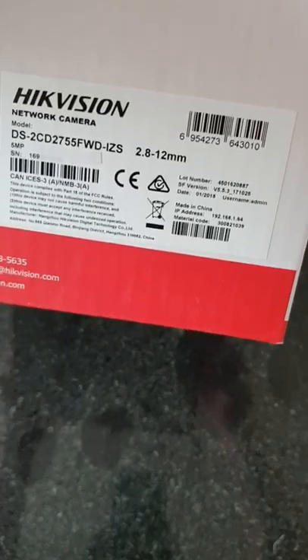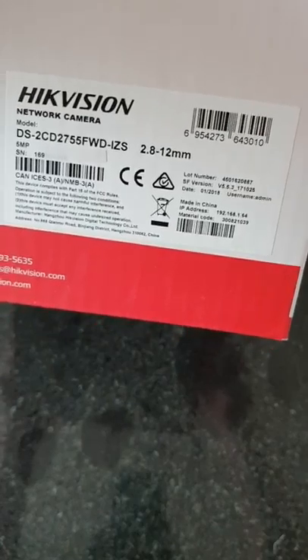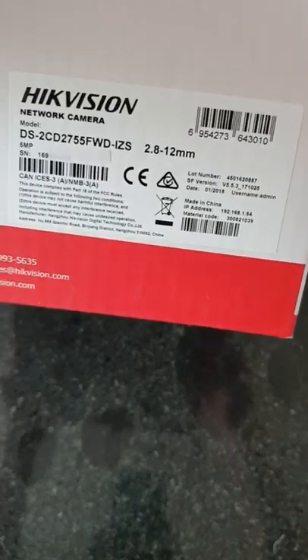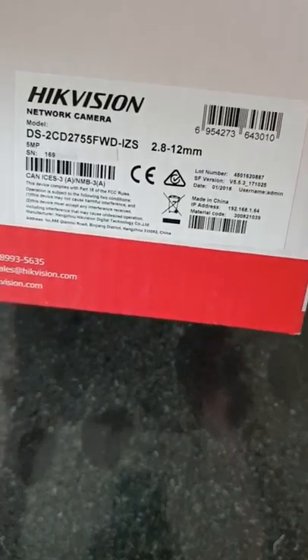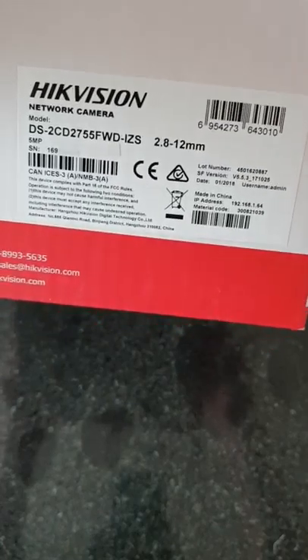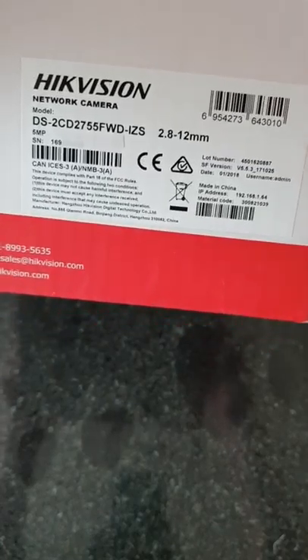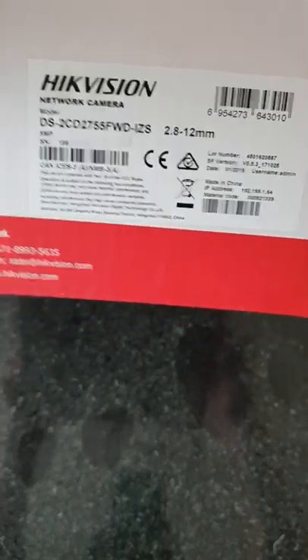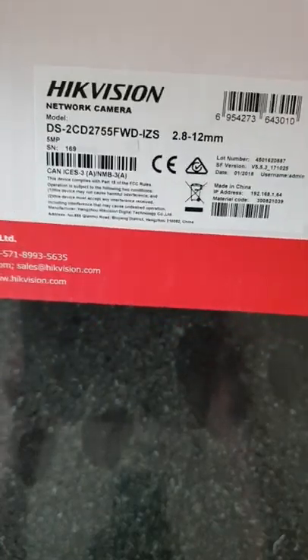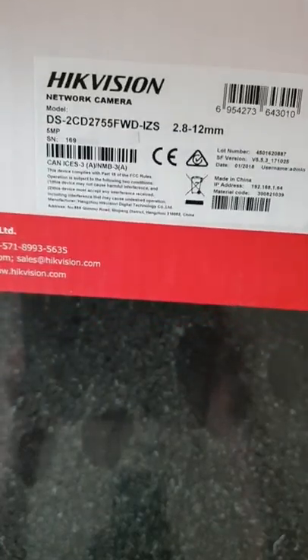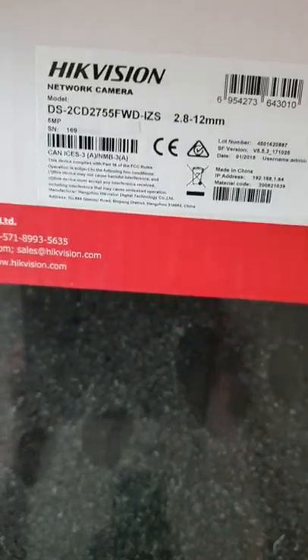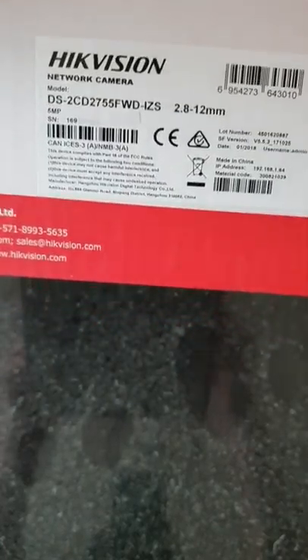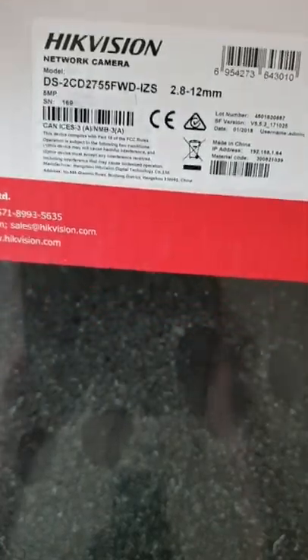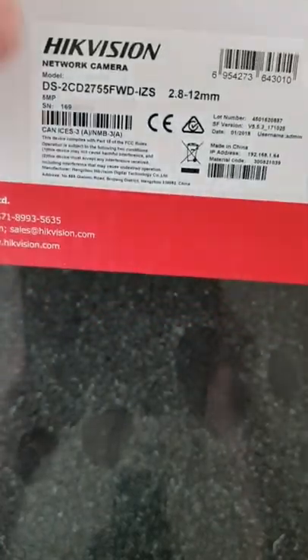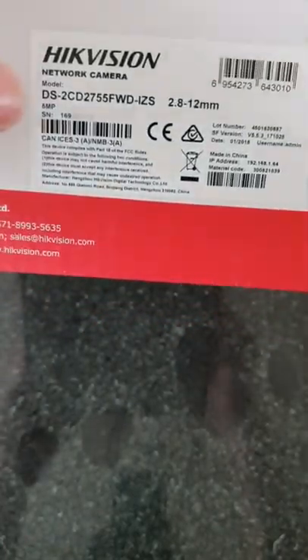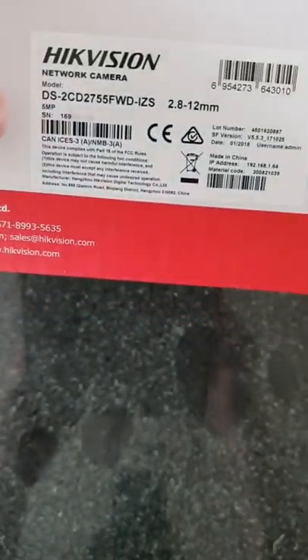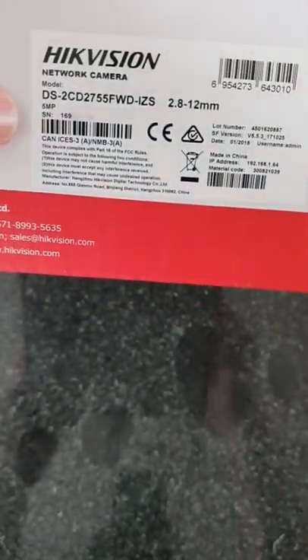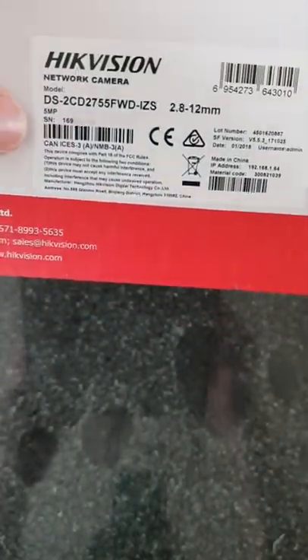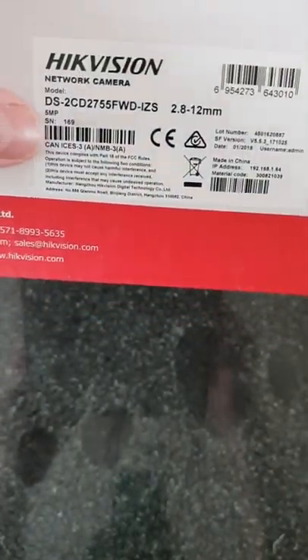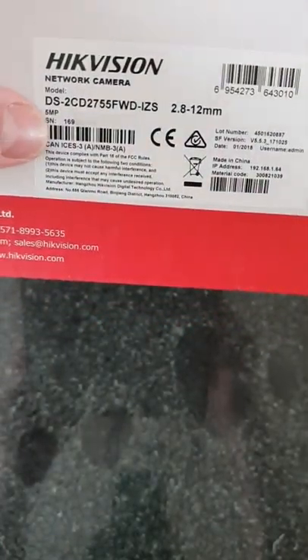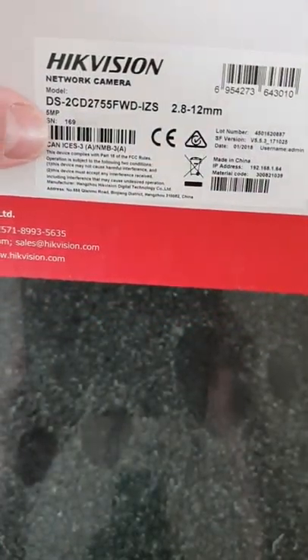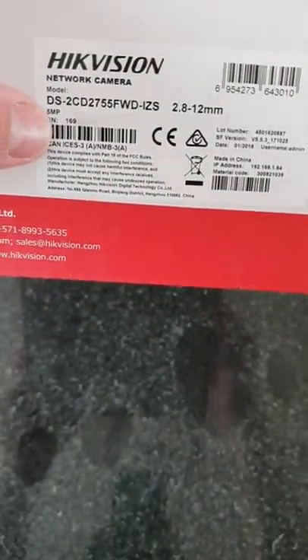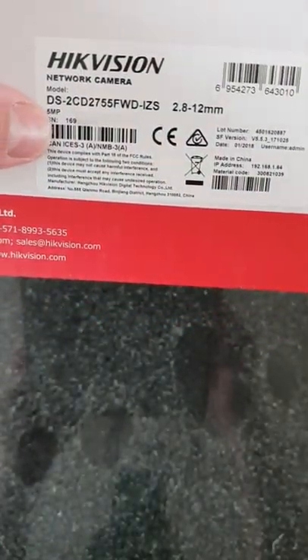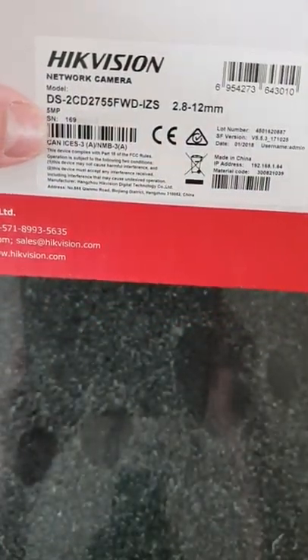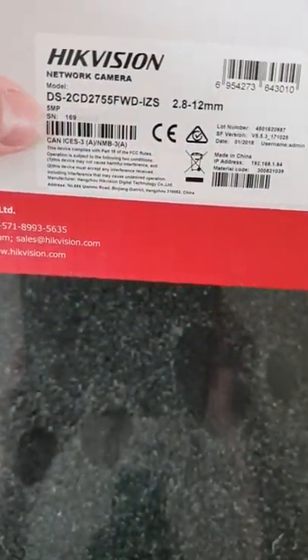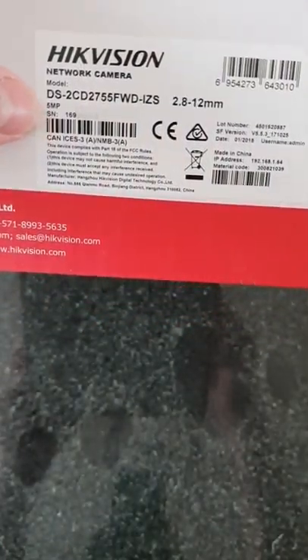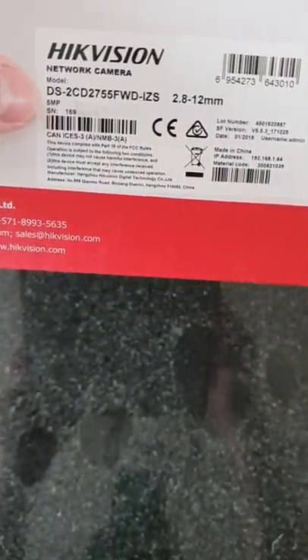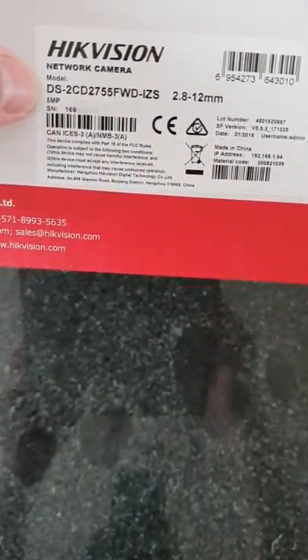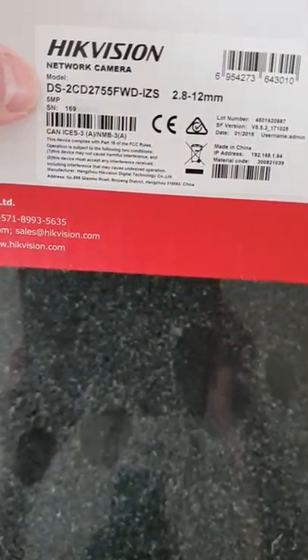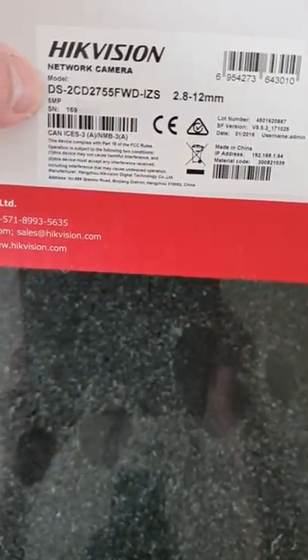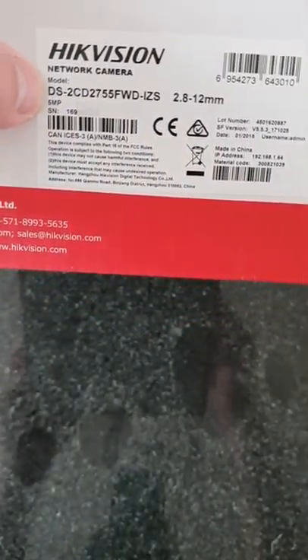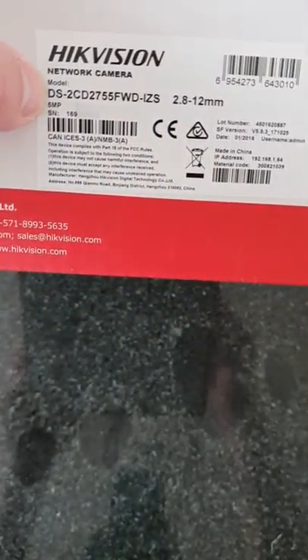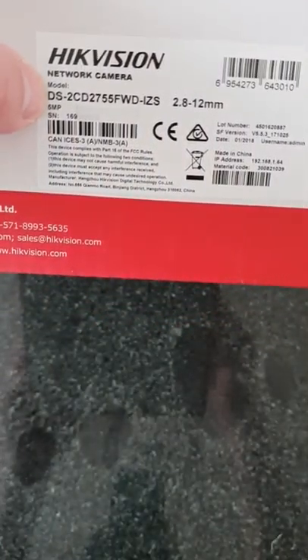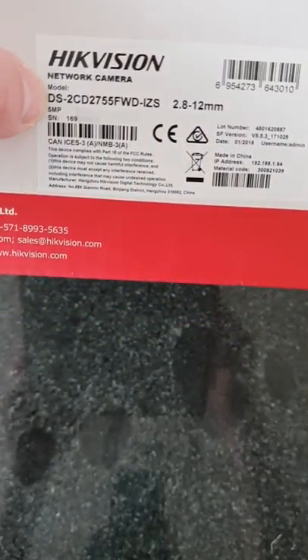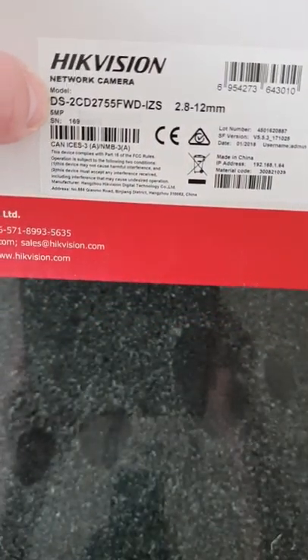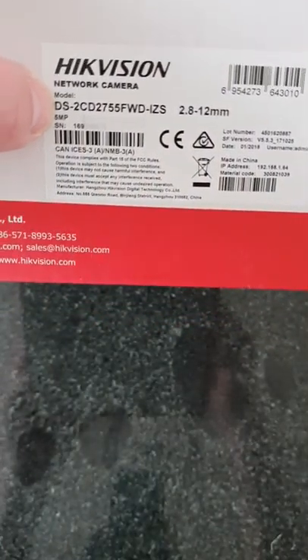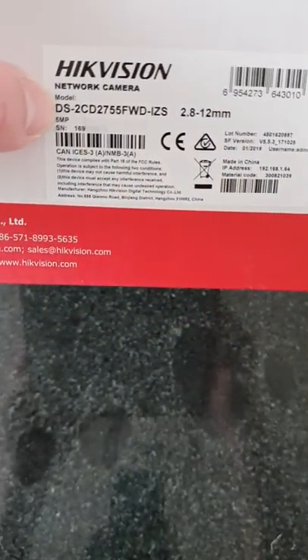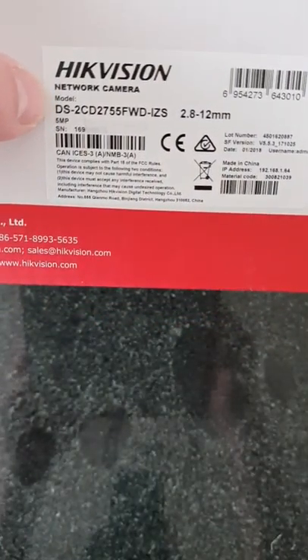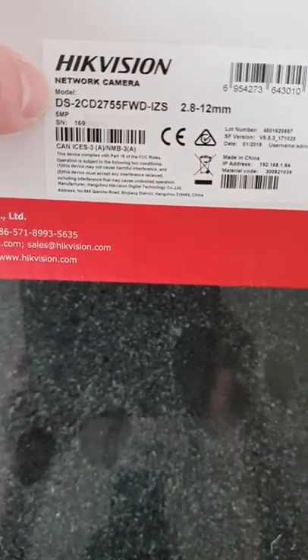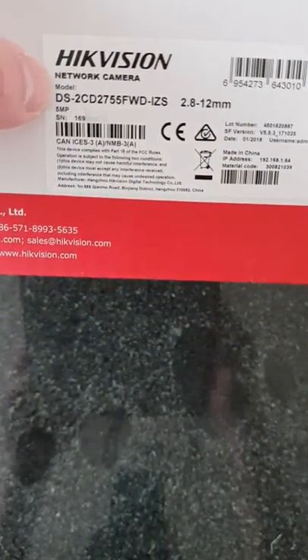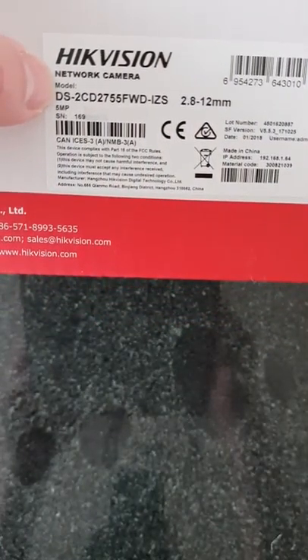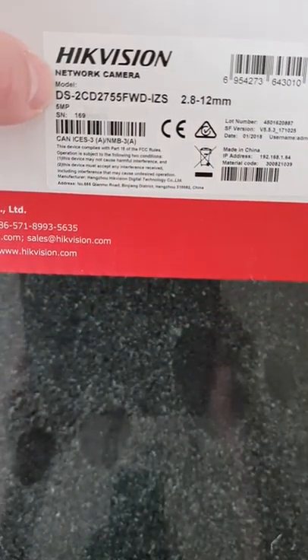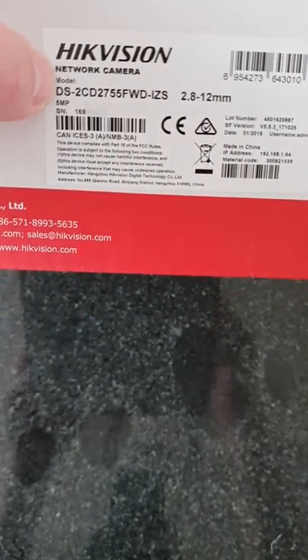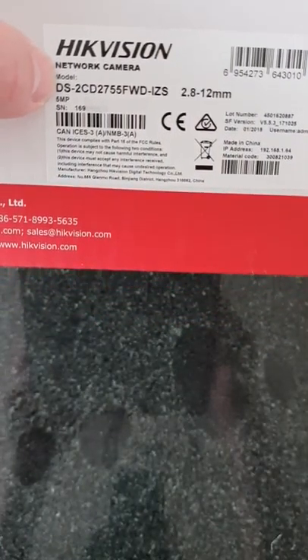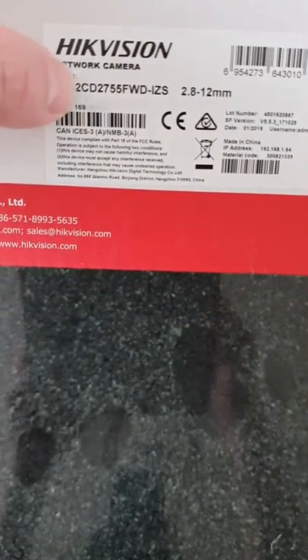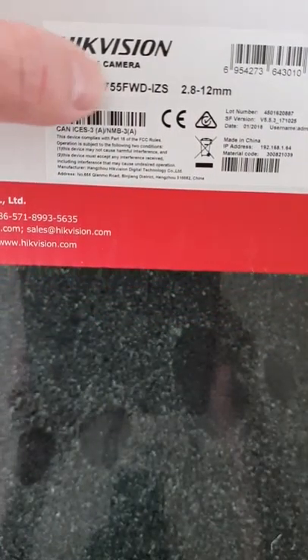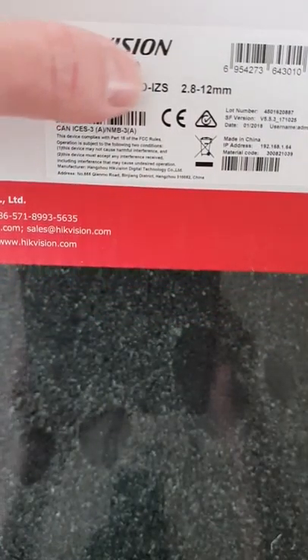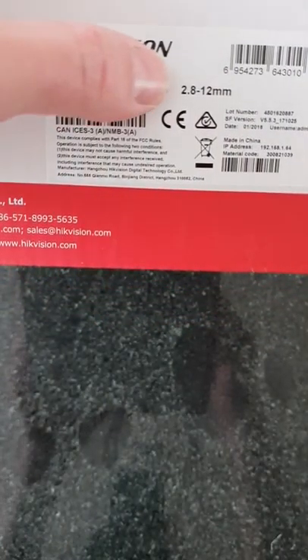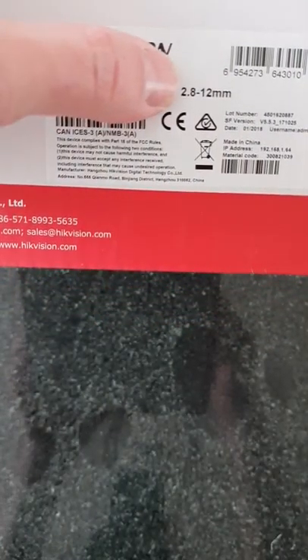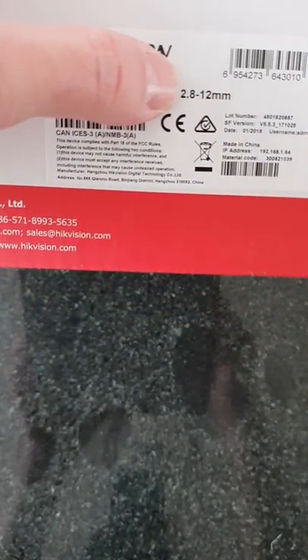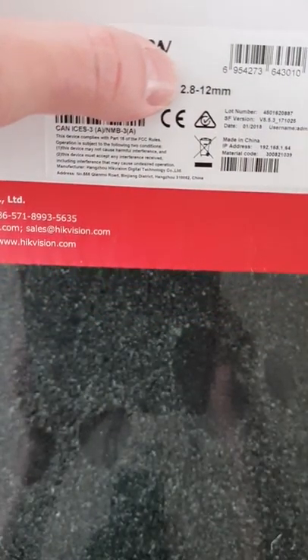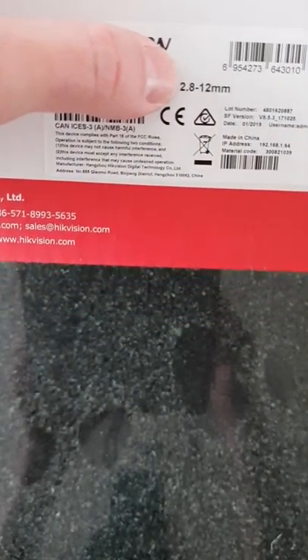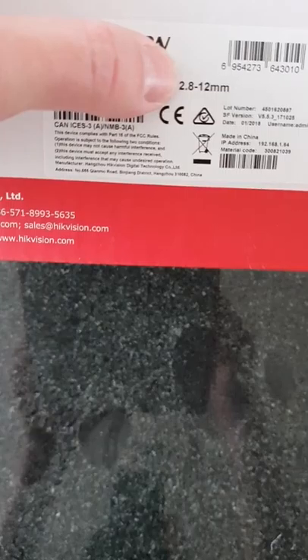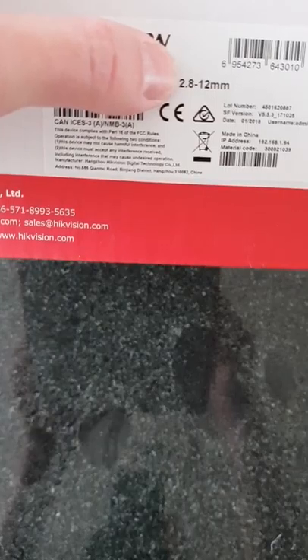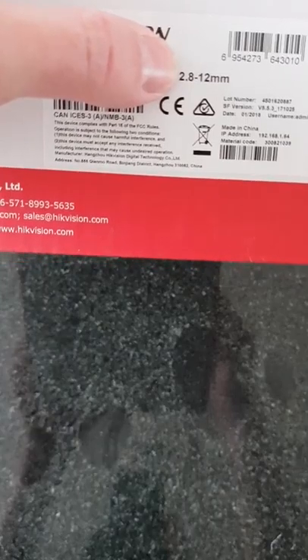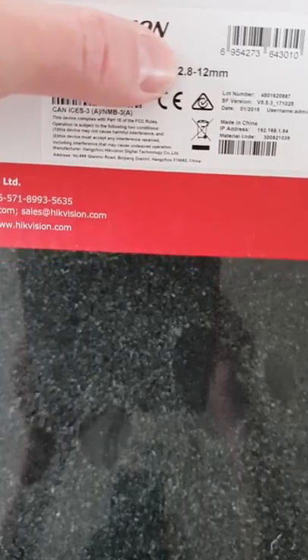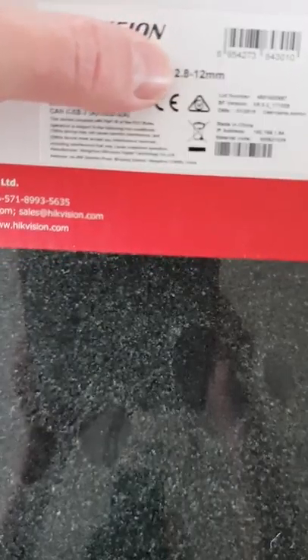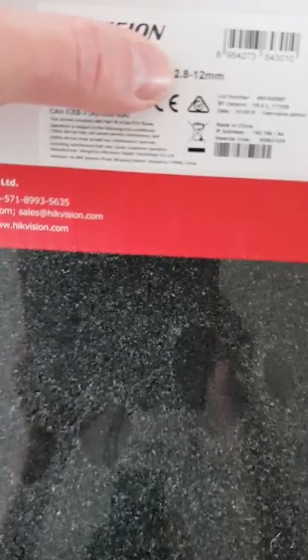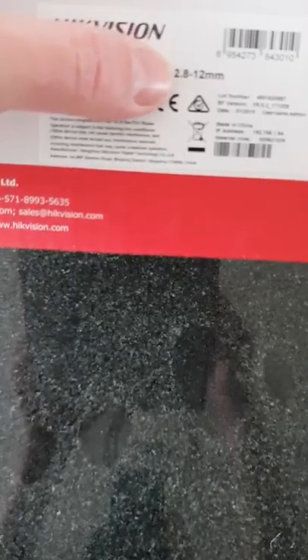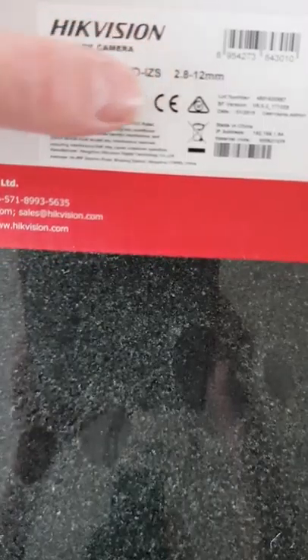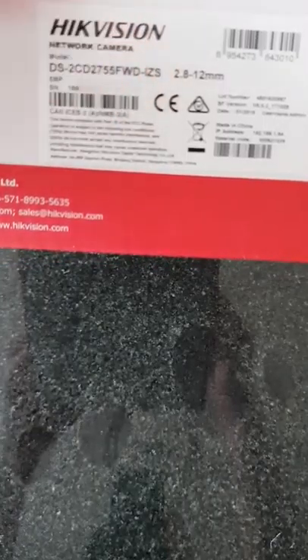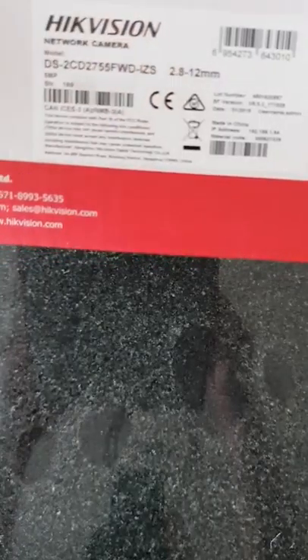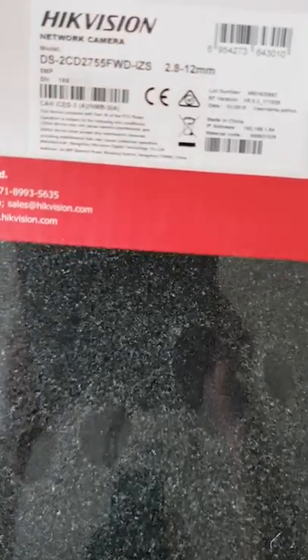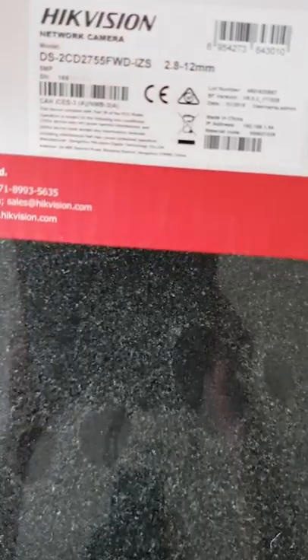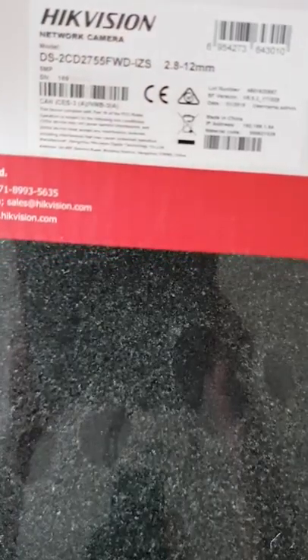On the side of the box it shows you where the serial number would be, the resolution, model number, and lens size.